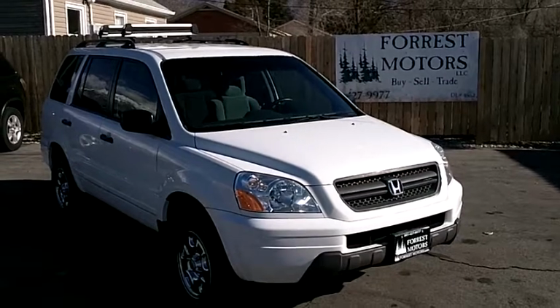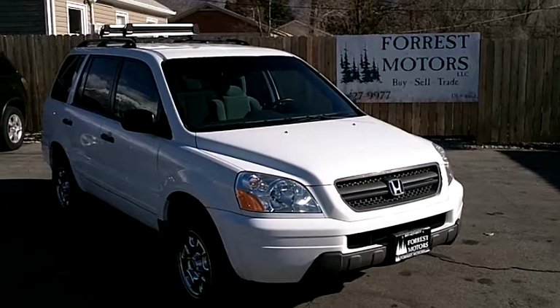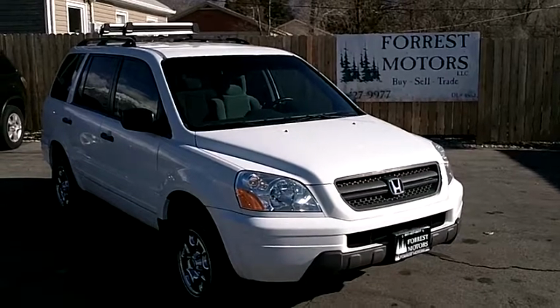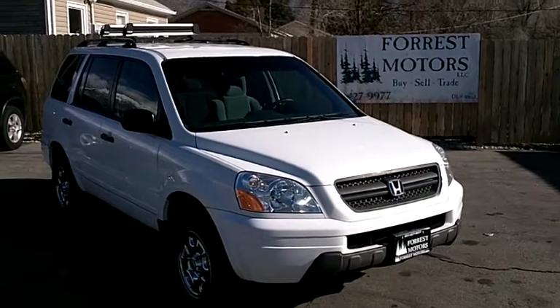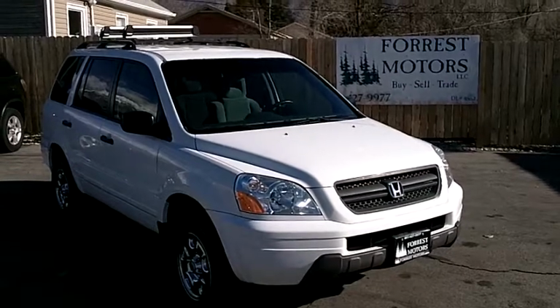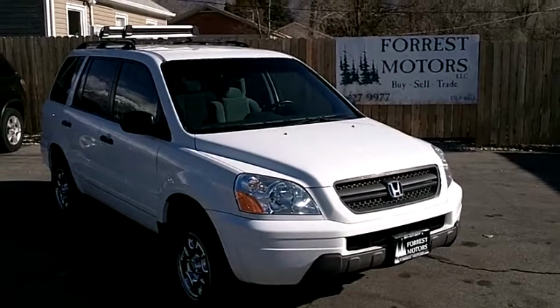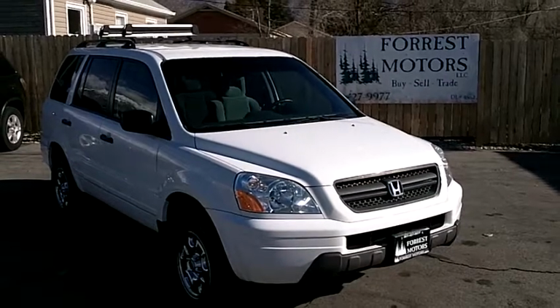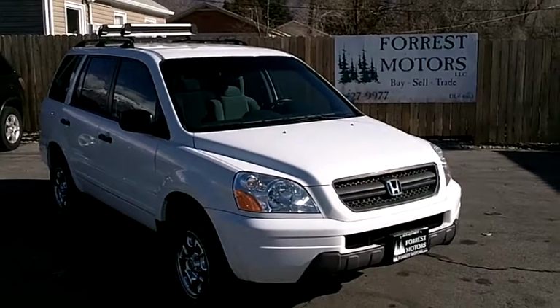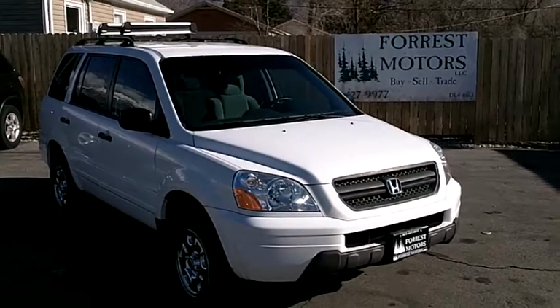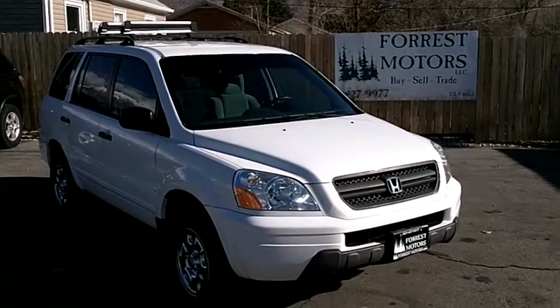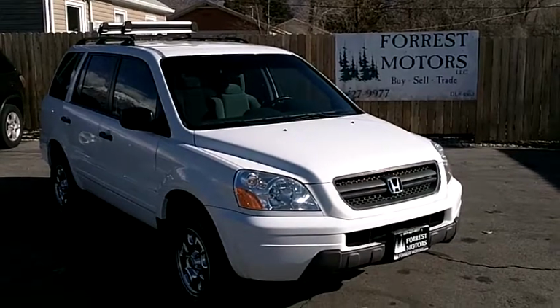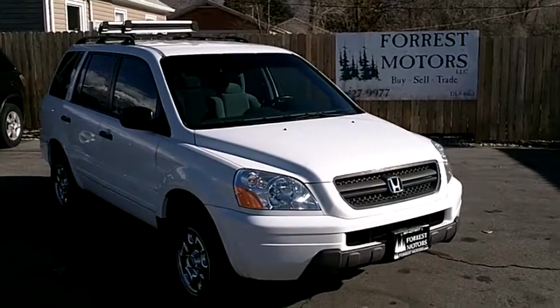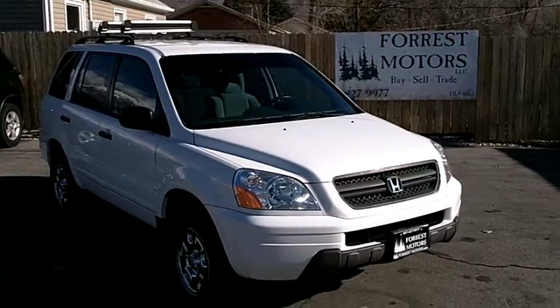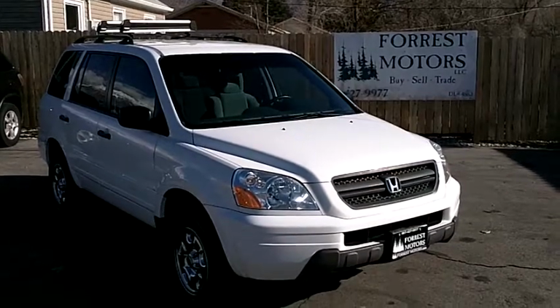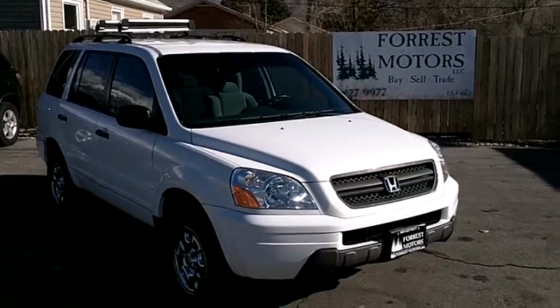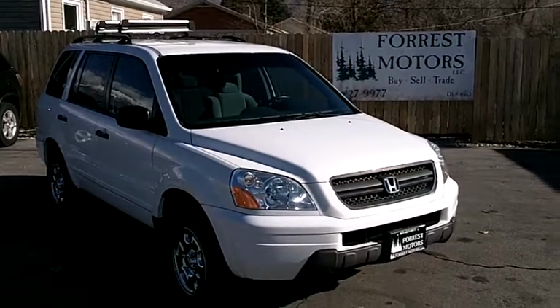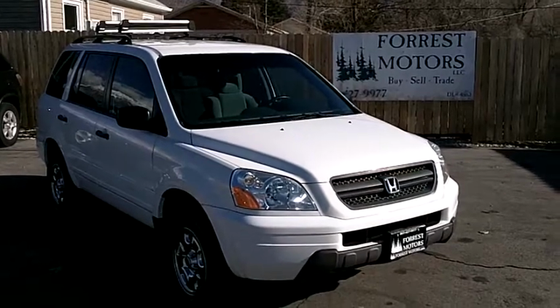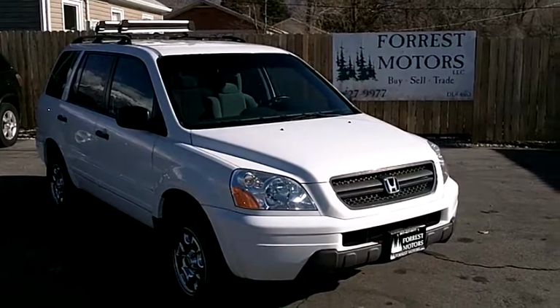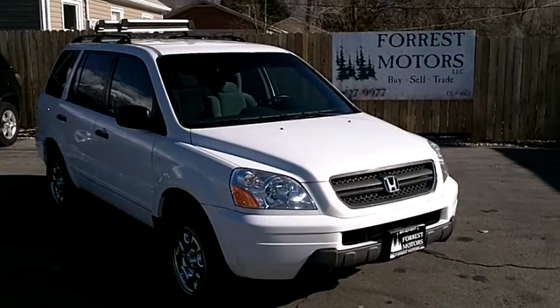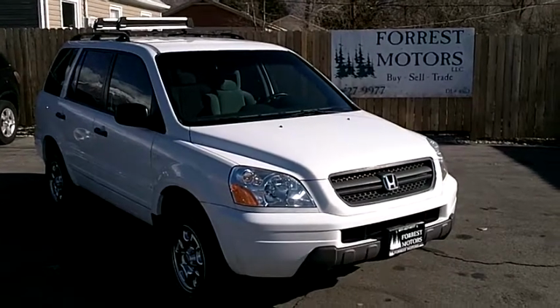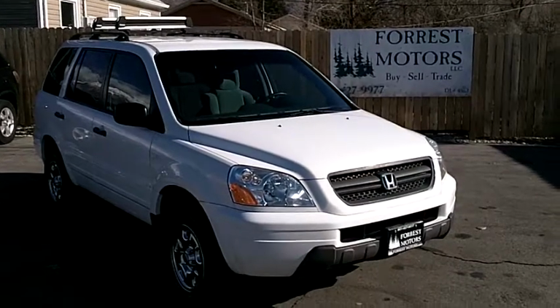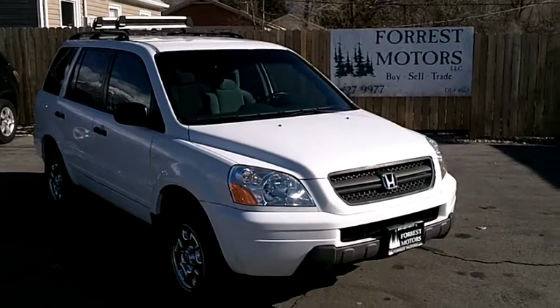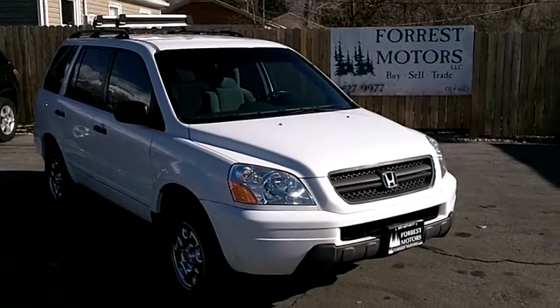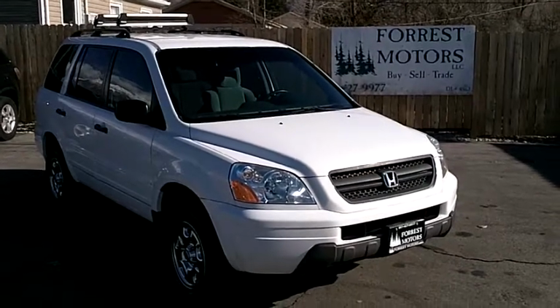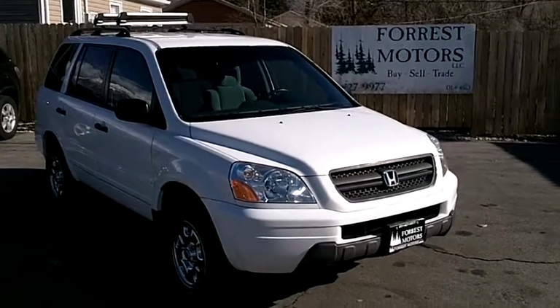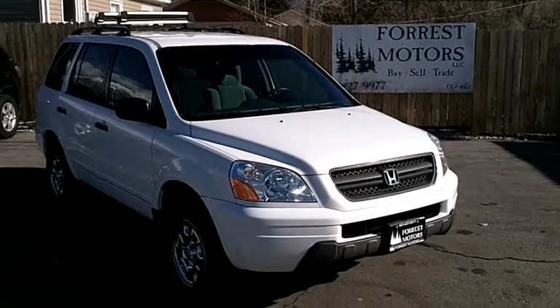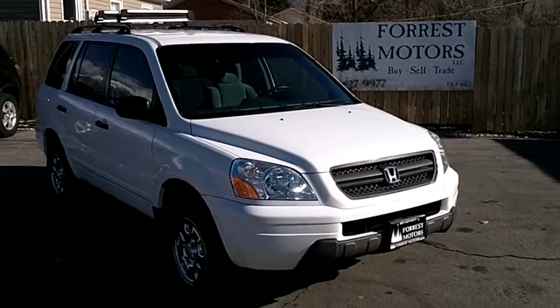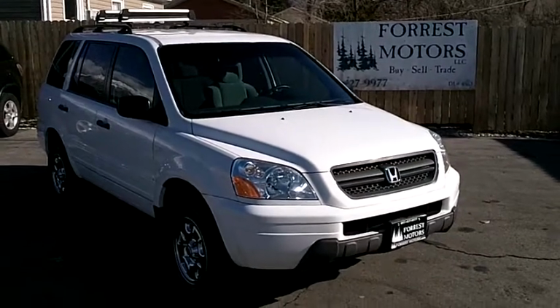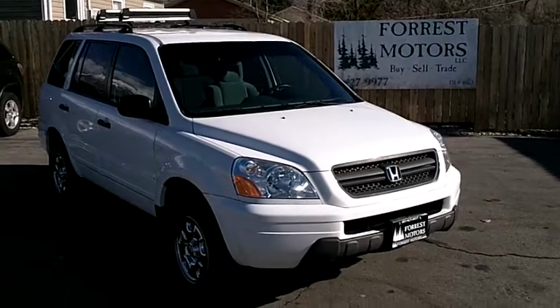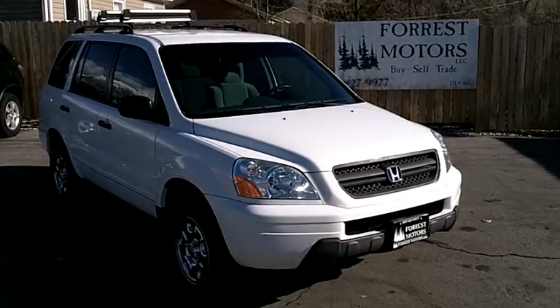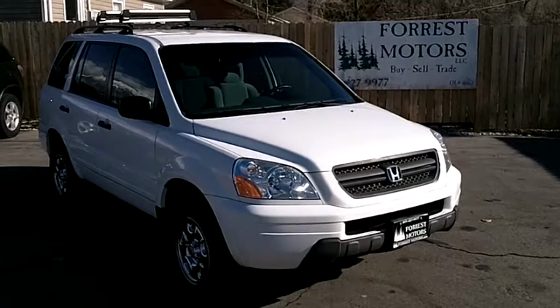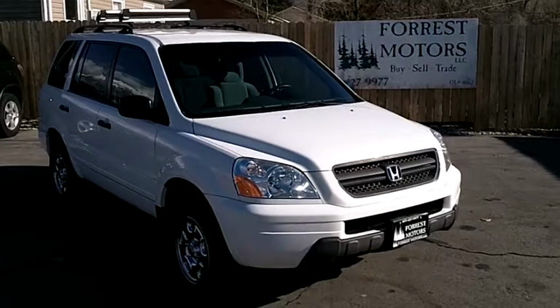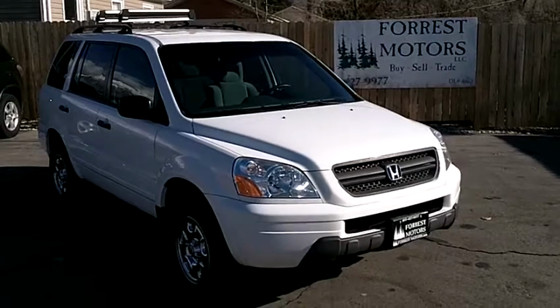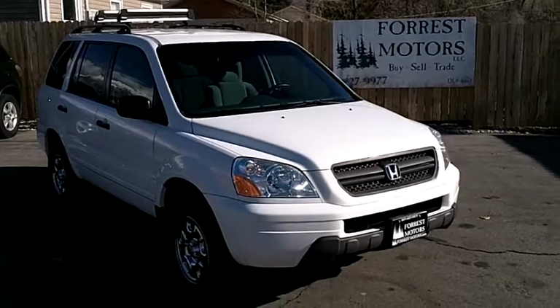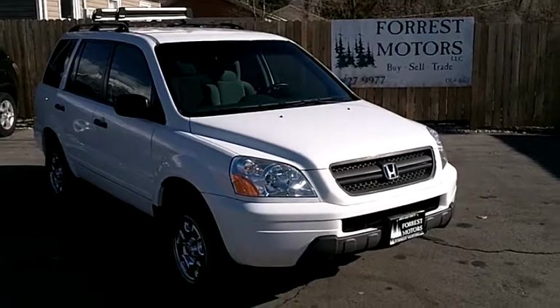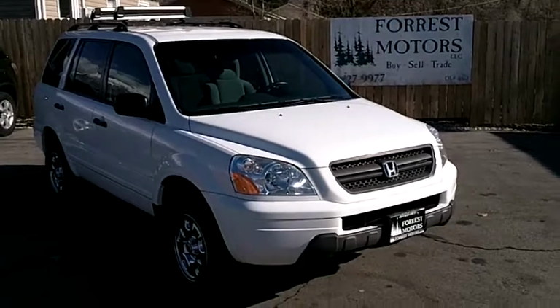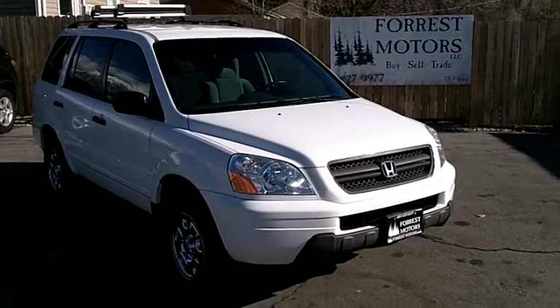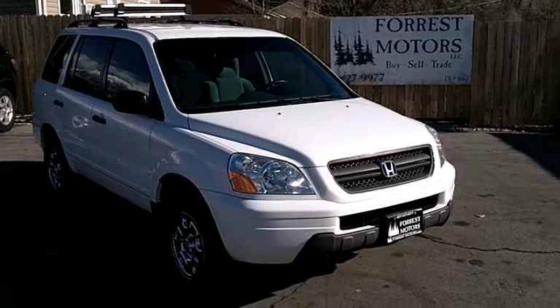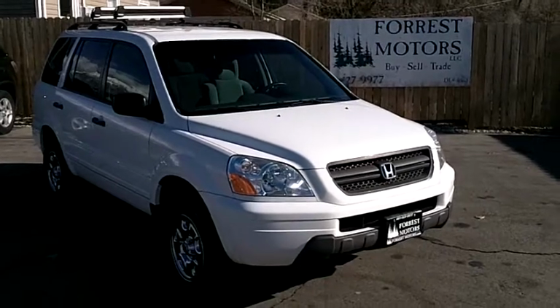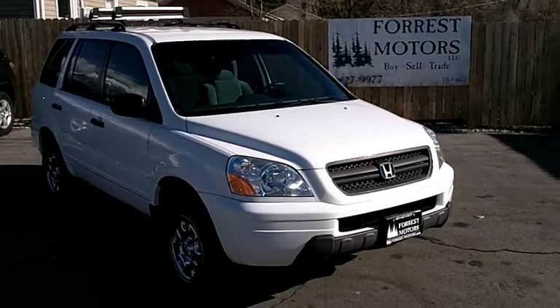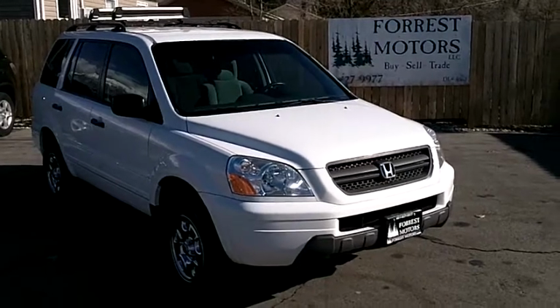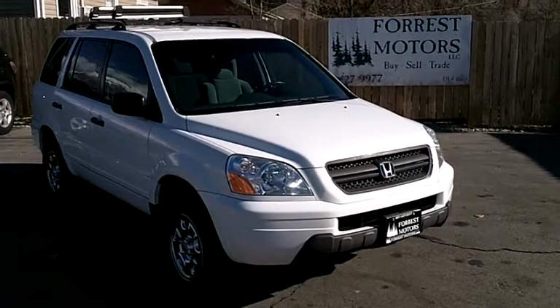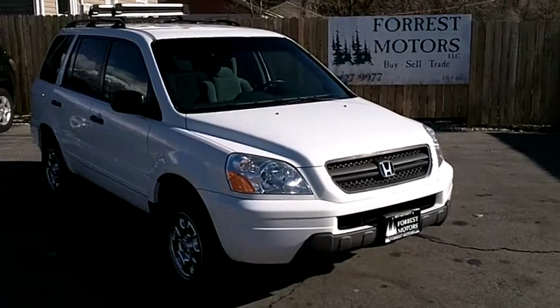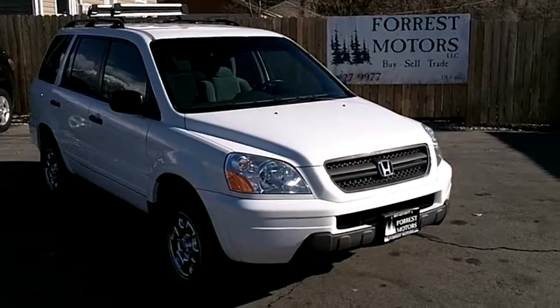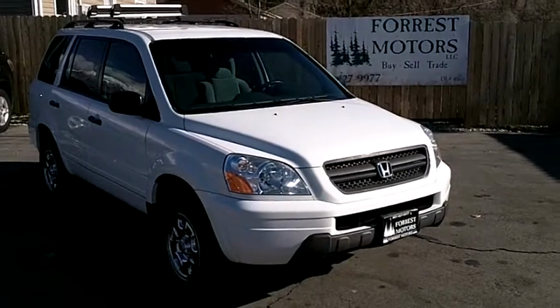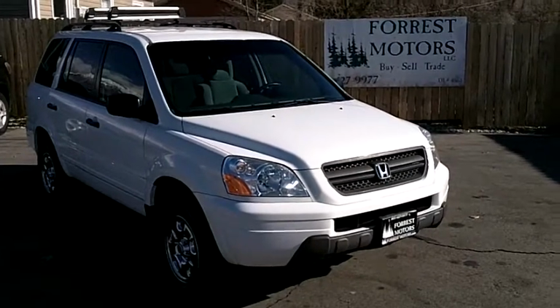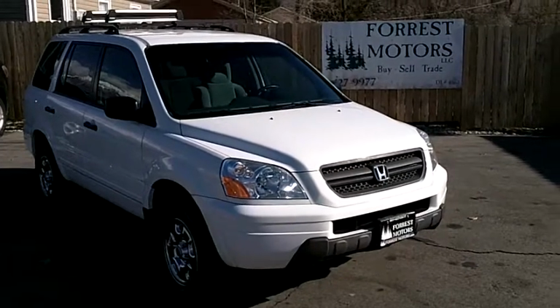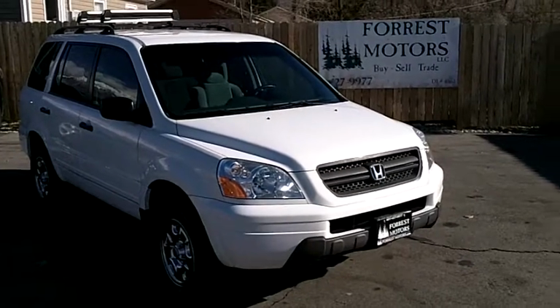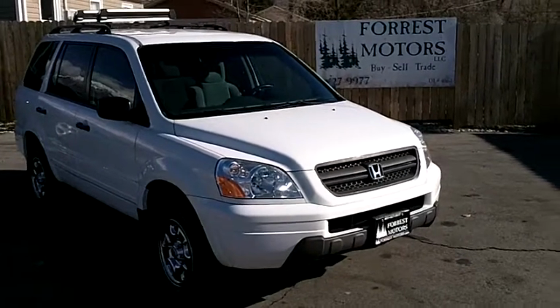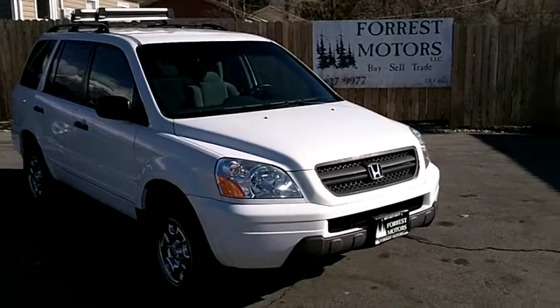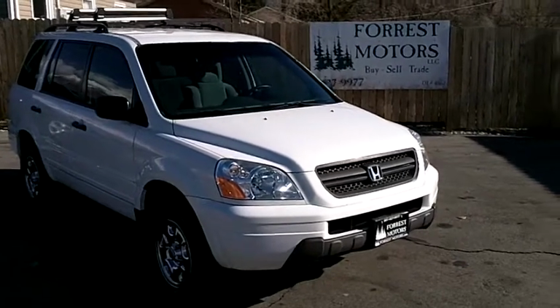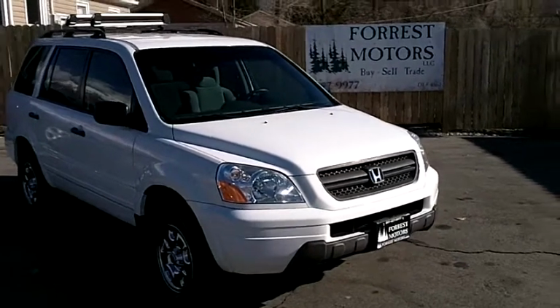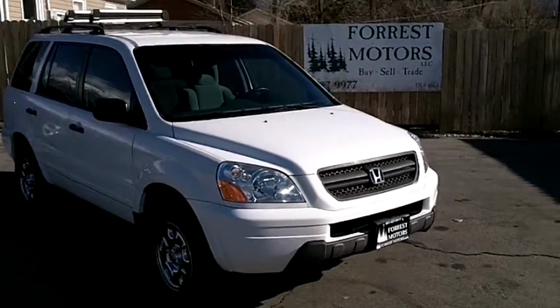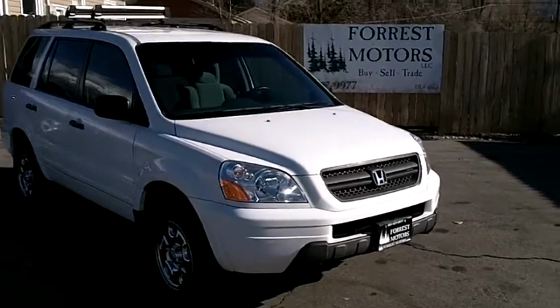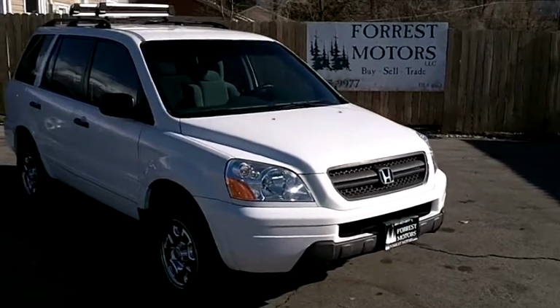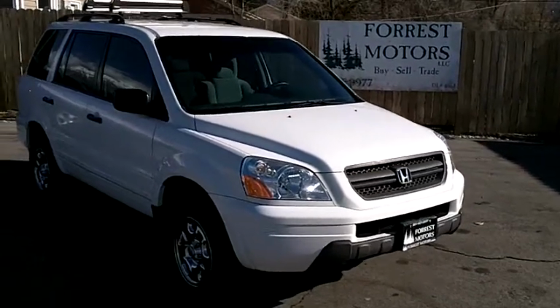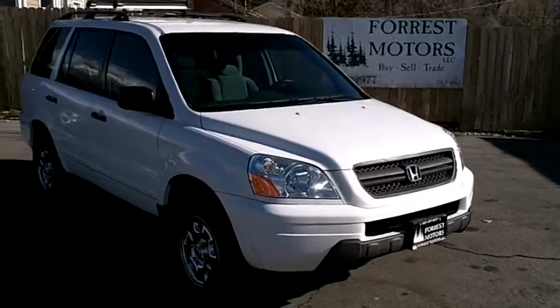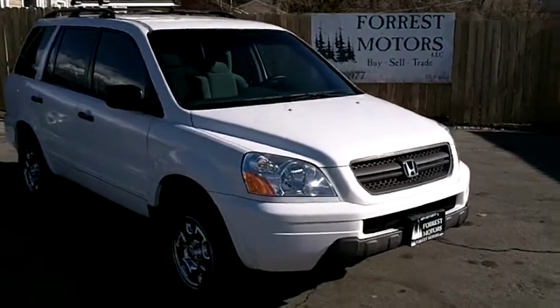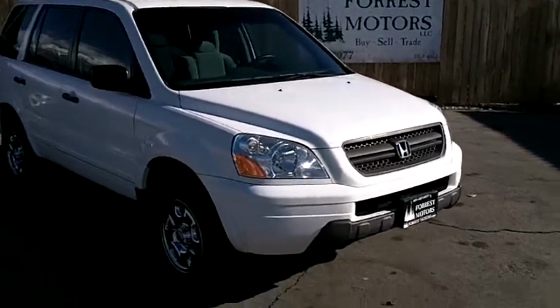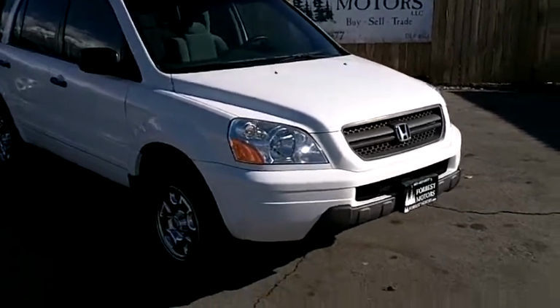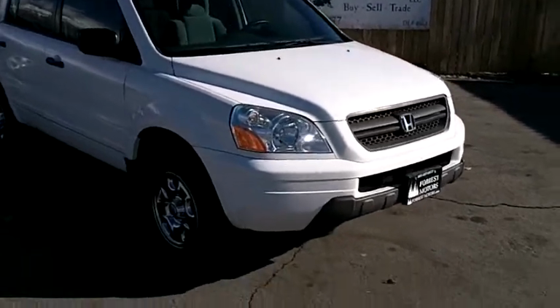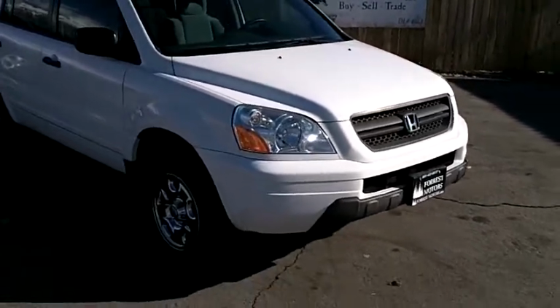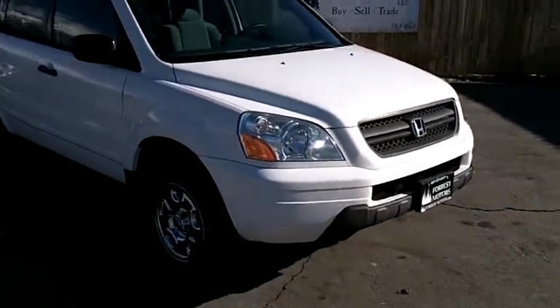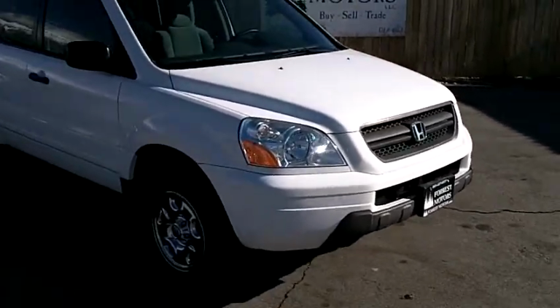2003 Honda Pilot with 105,000 miles, four-wheel drive LX model. This is in beautiful condition.